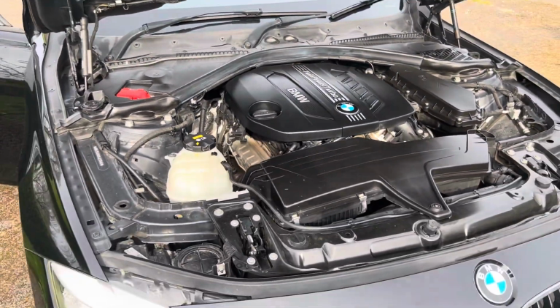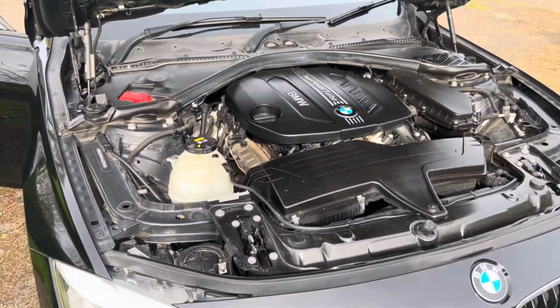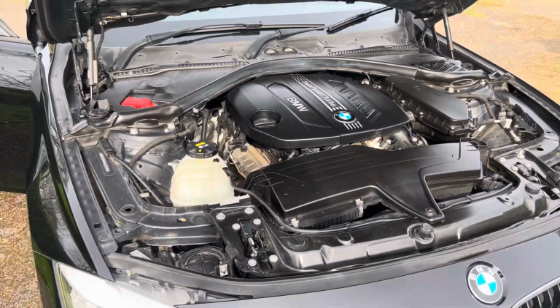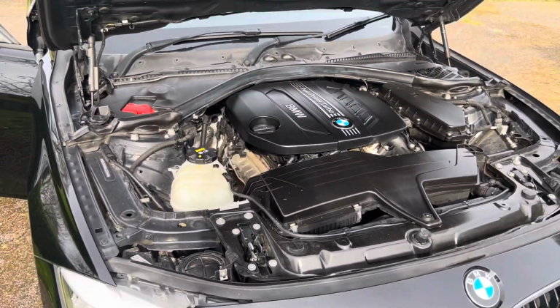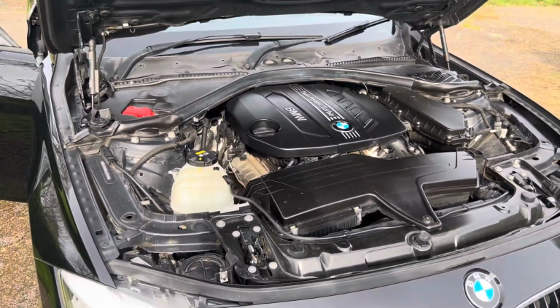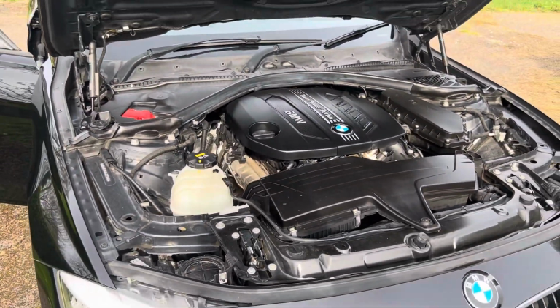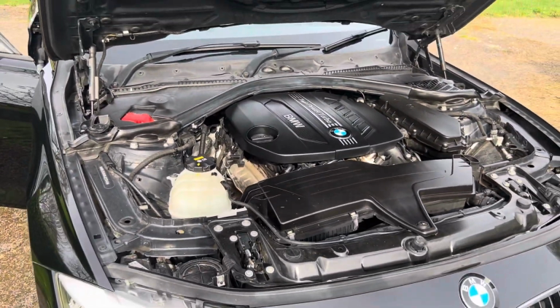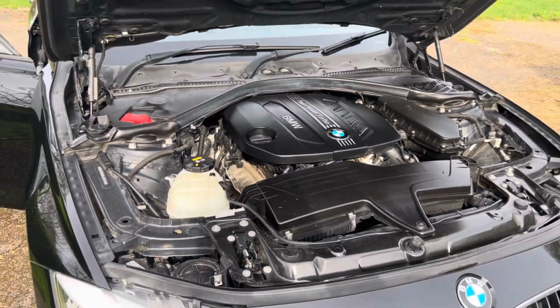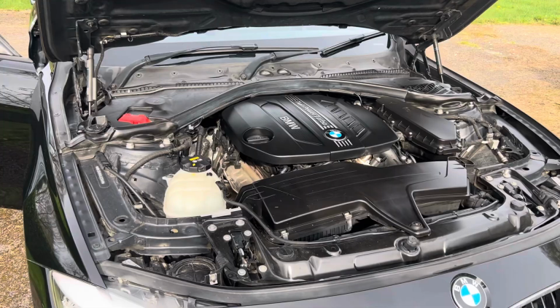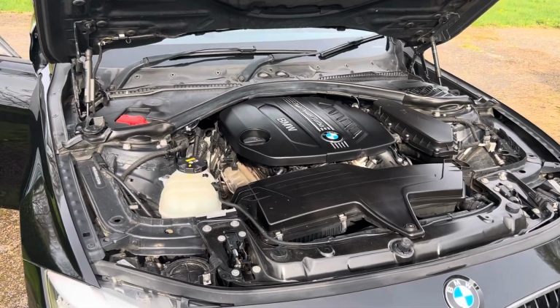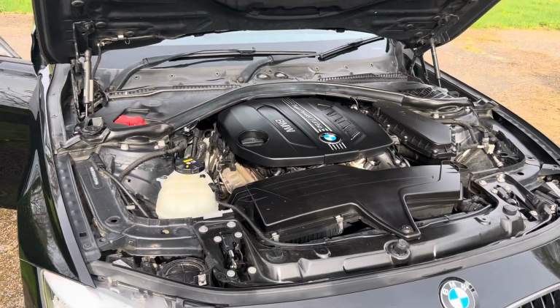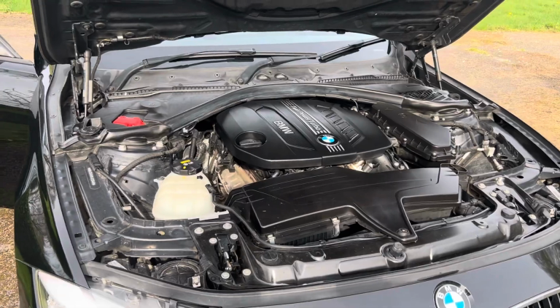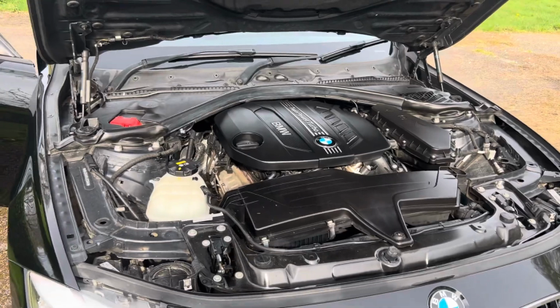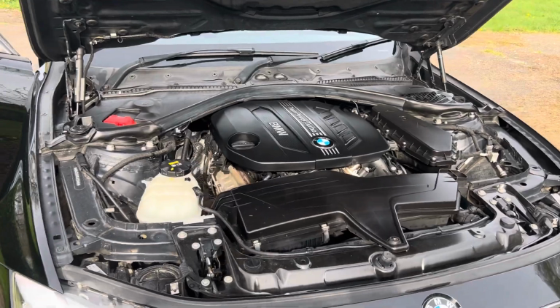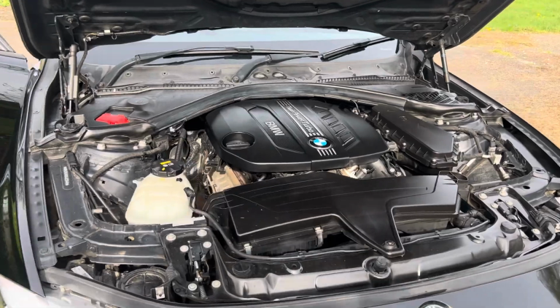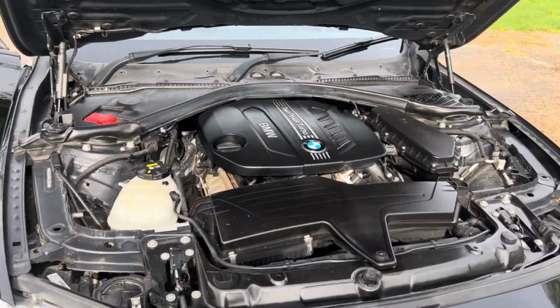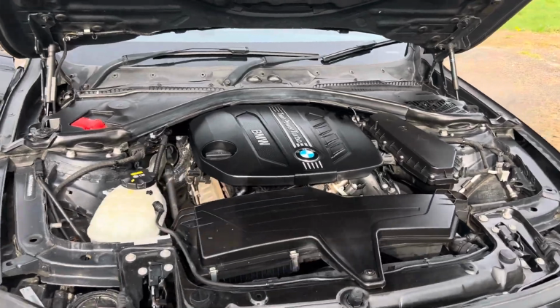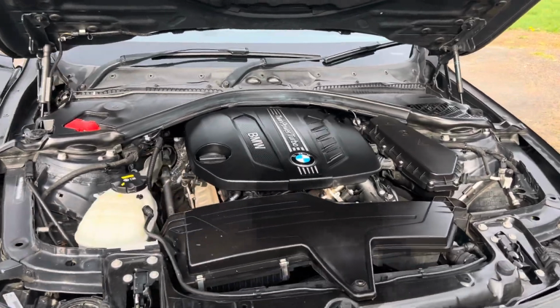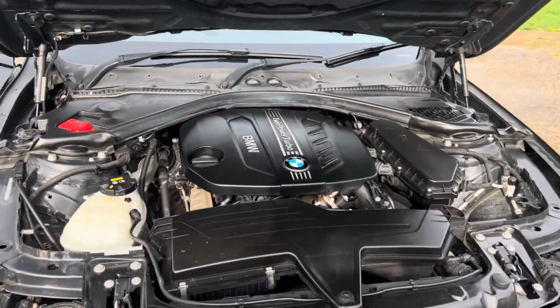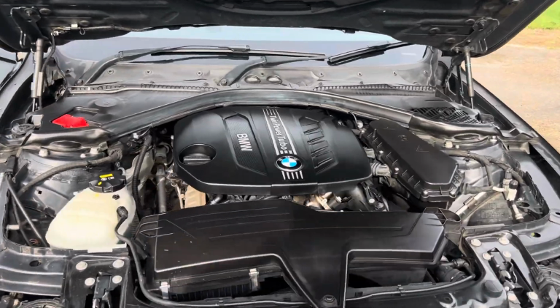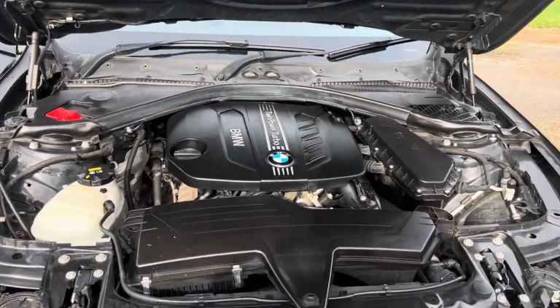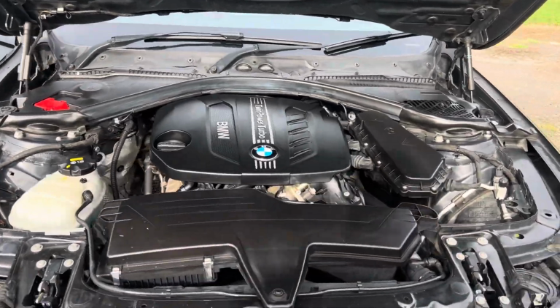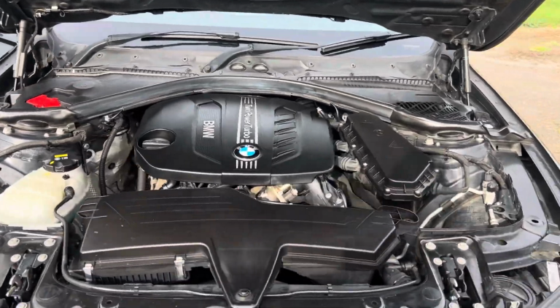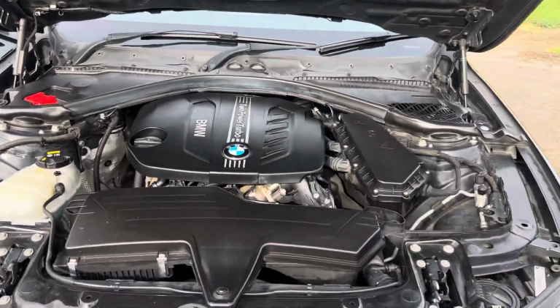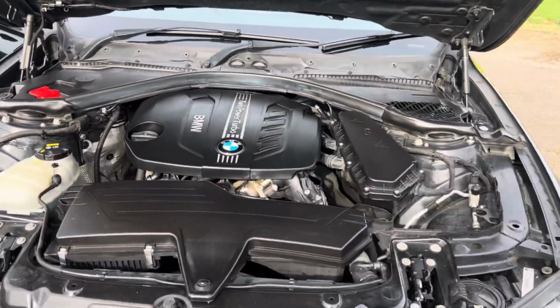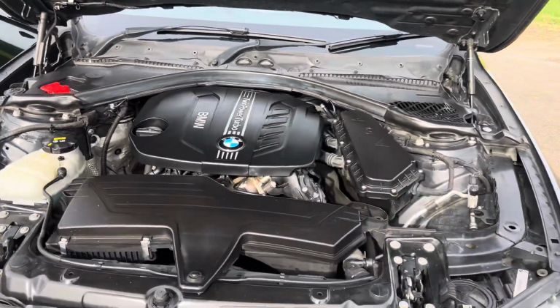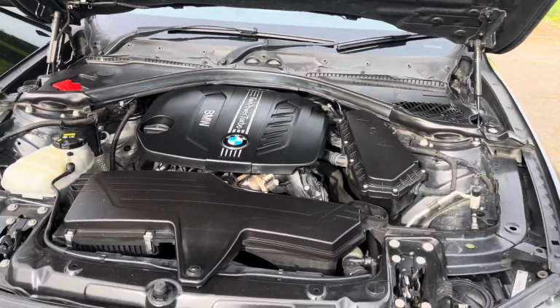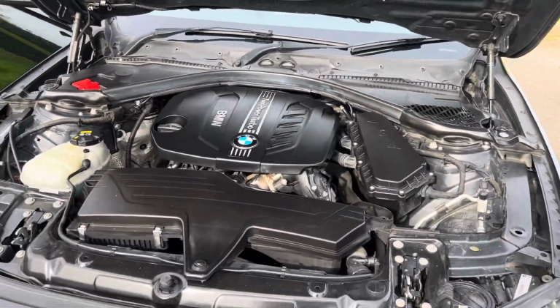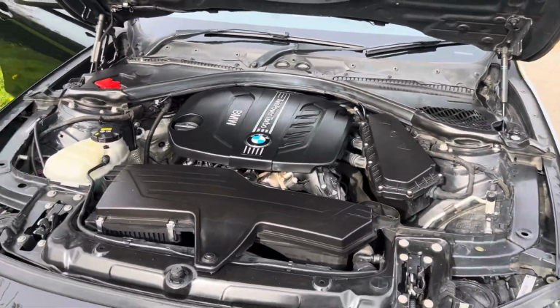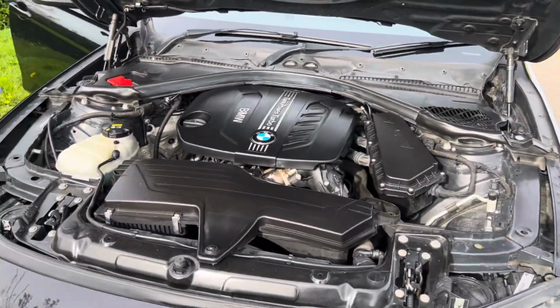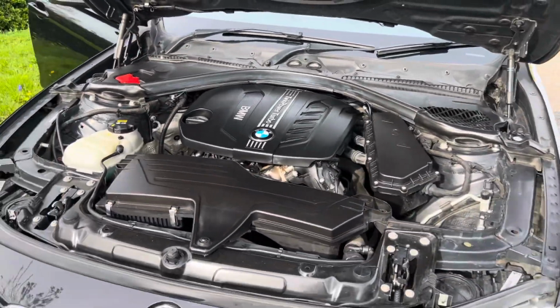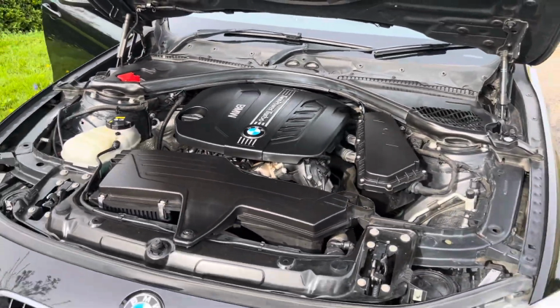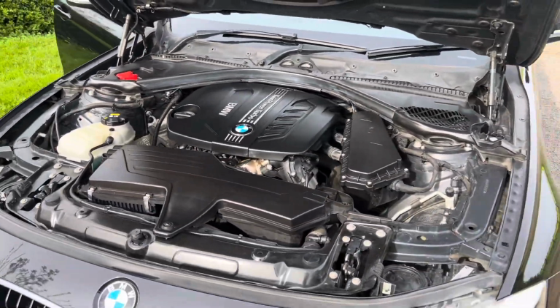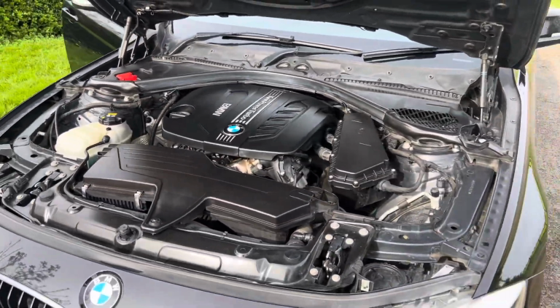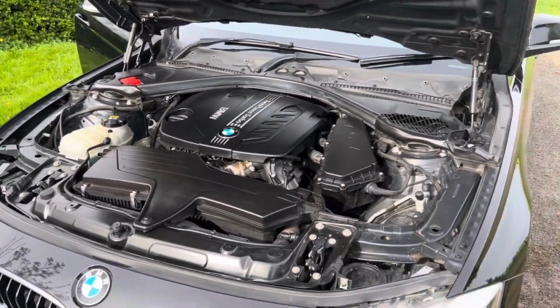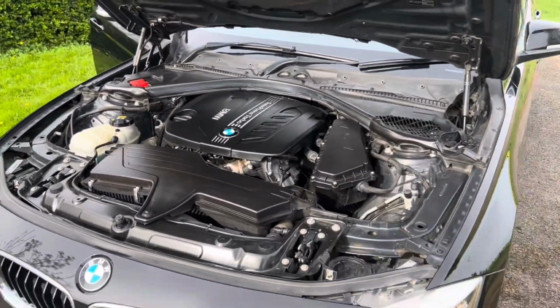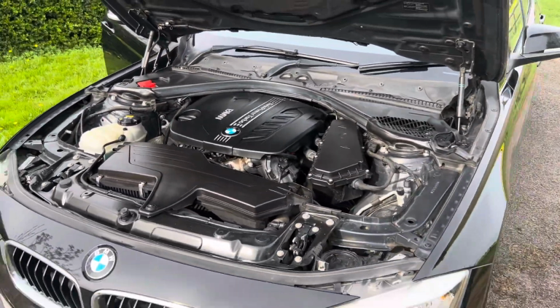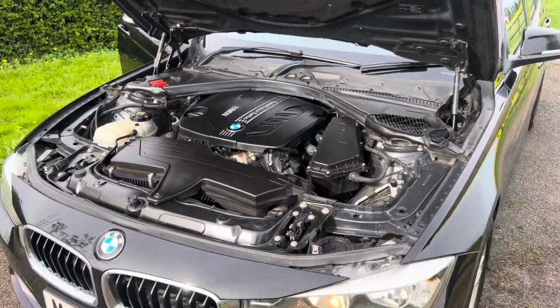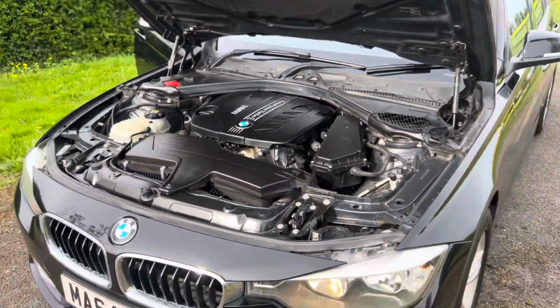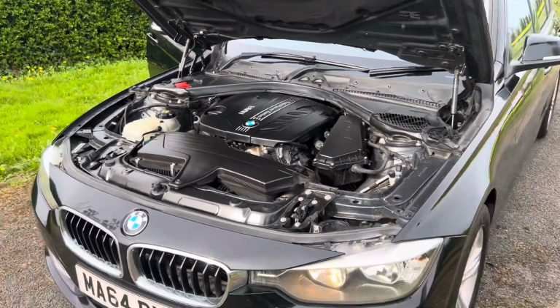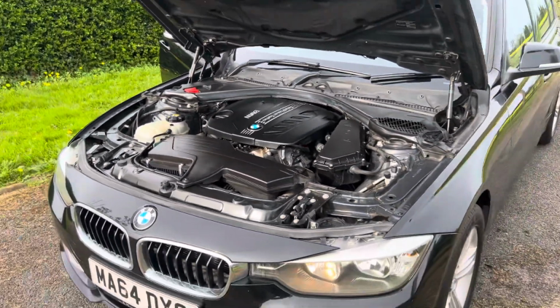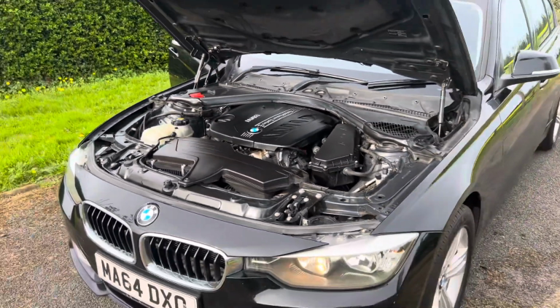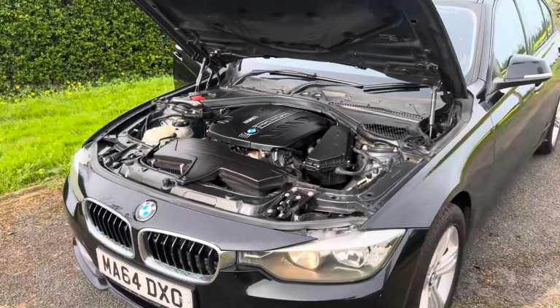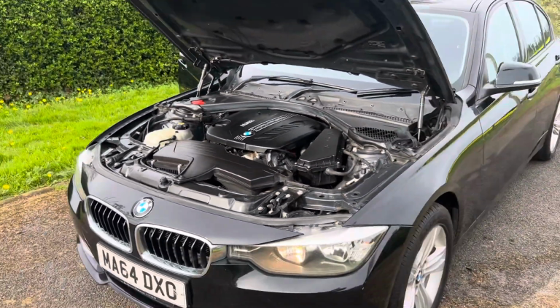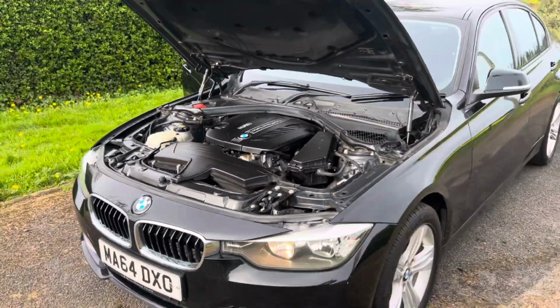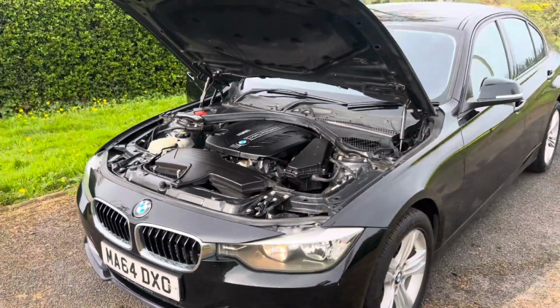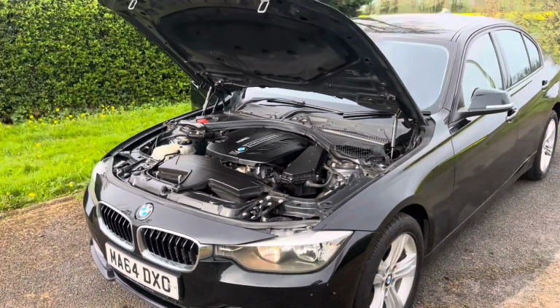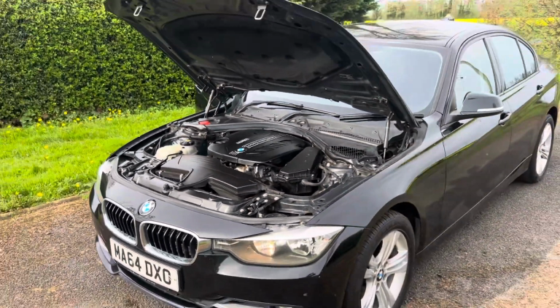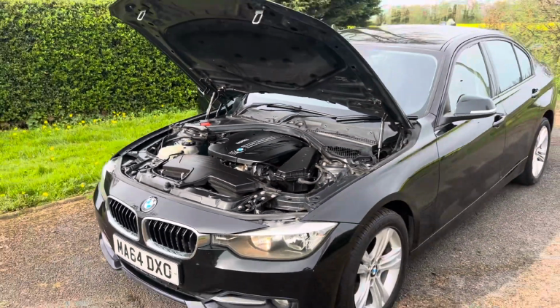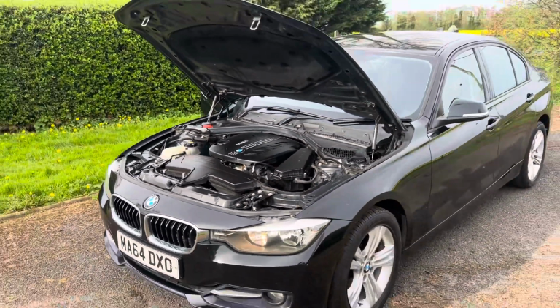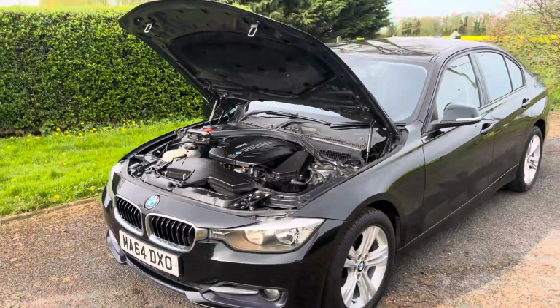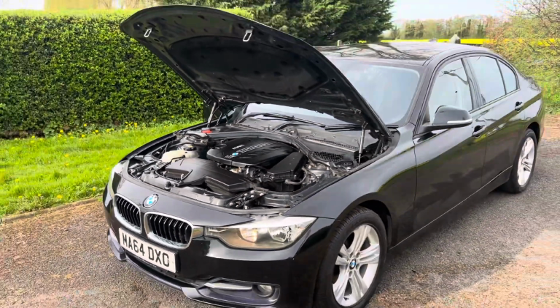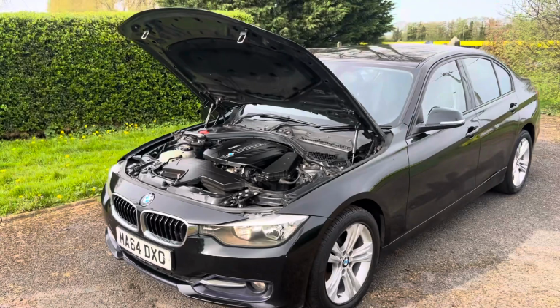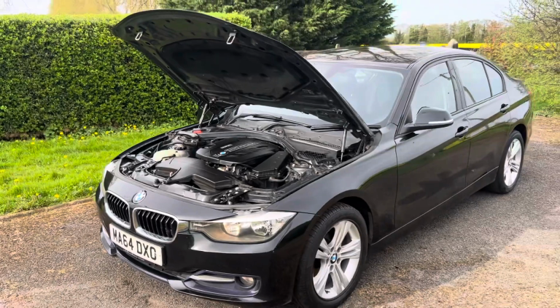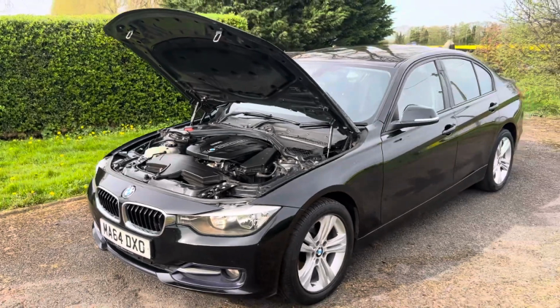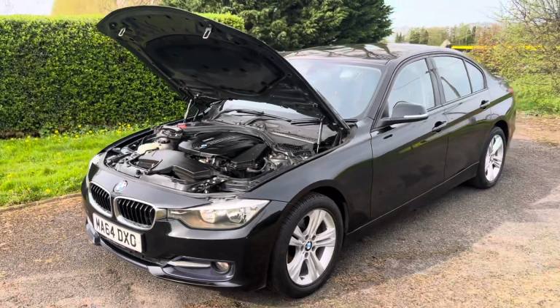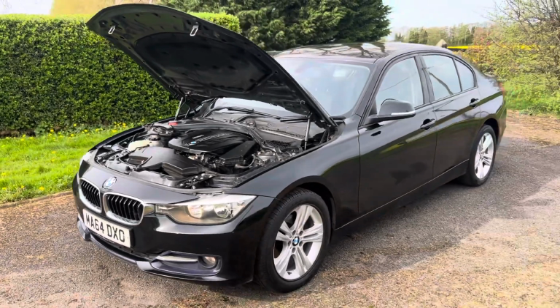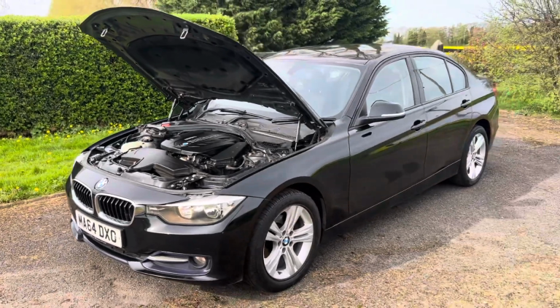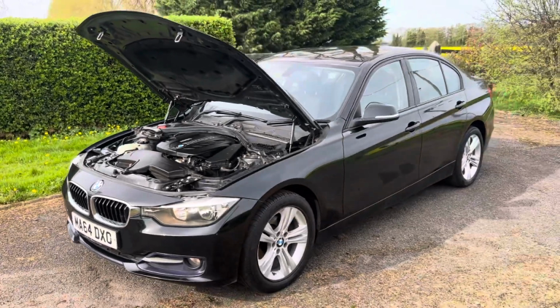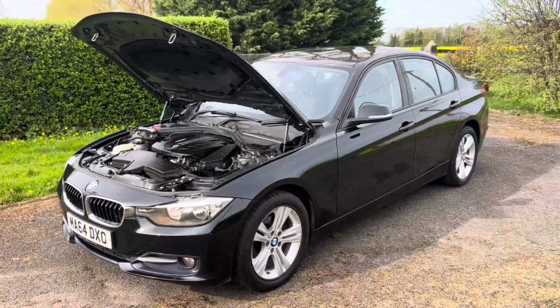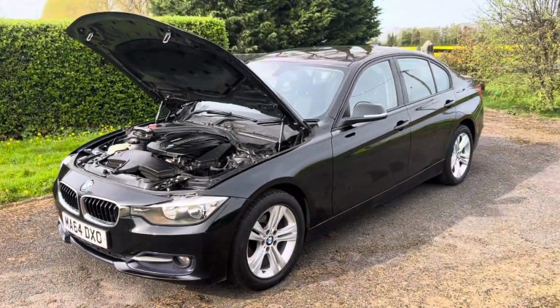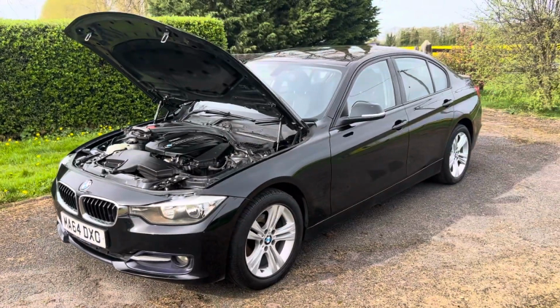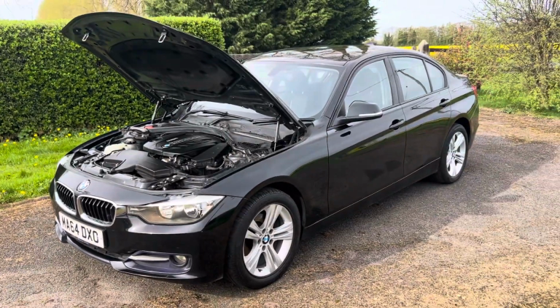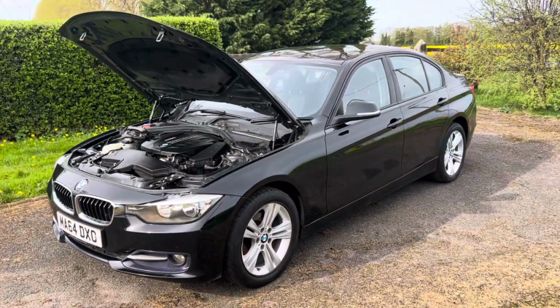Two litre diesel. Yeah, quite a tidy little motor.